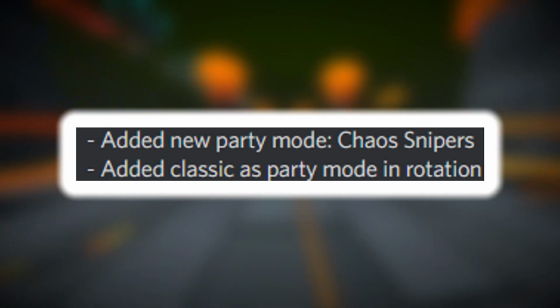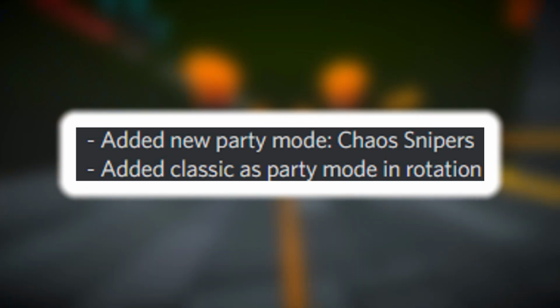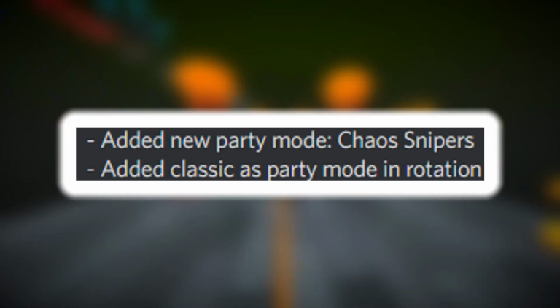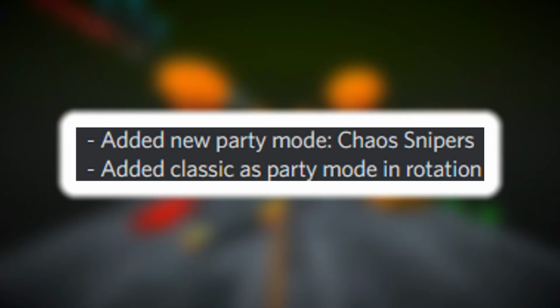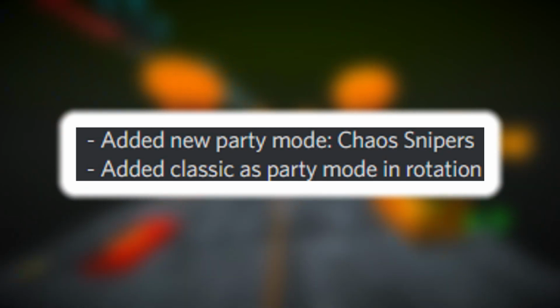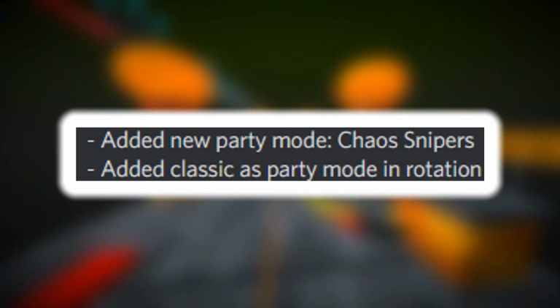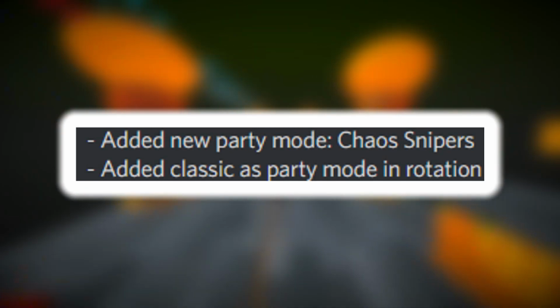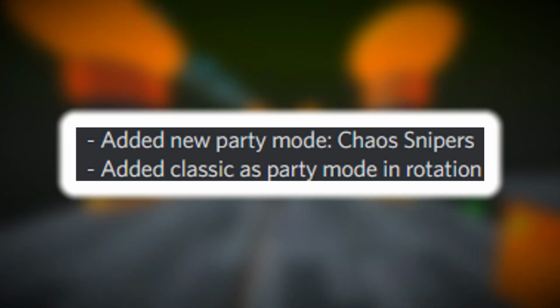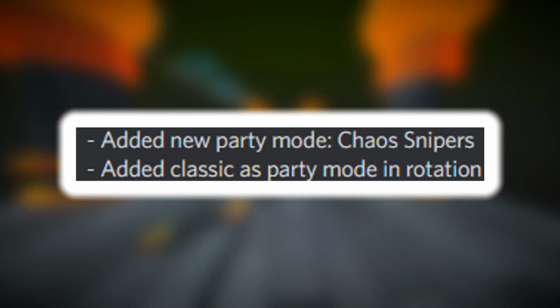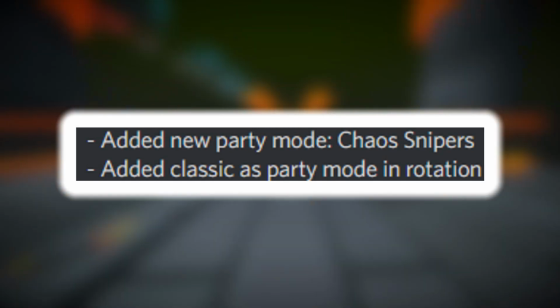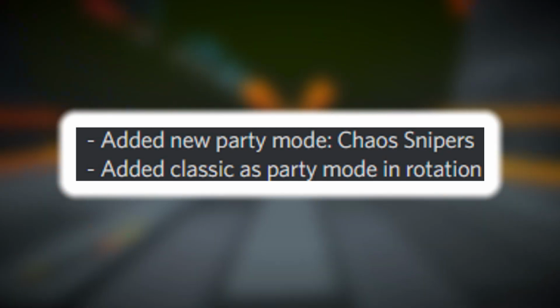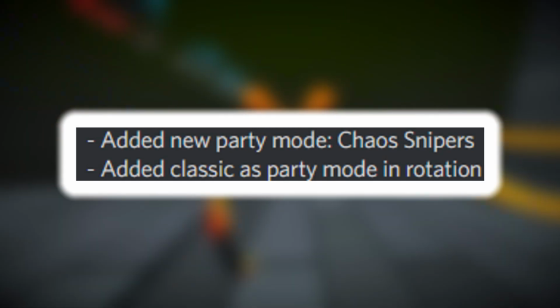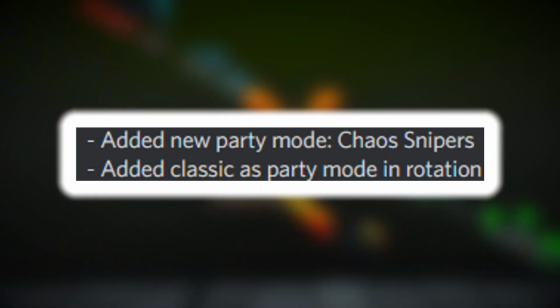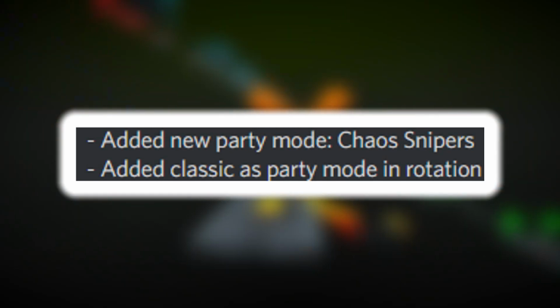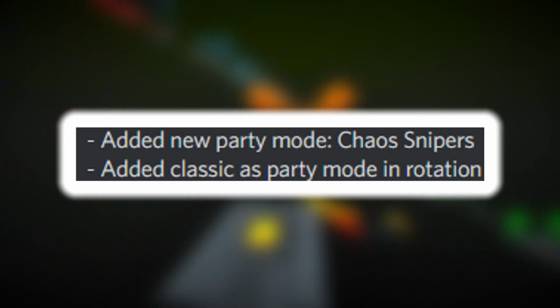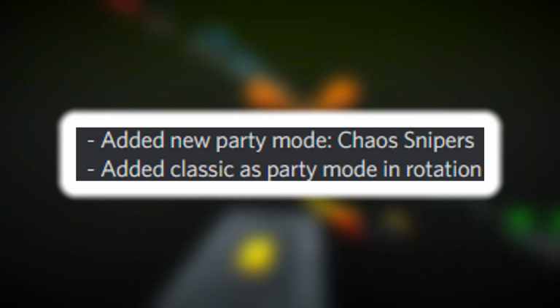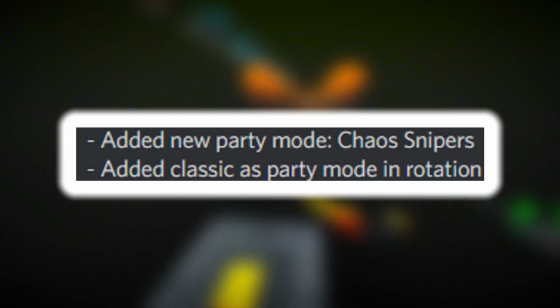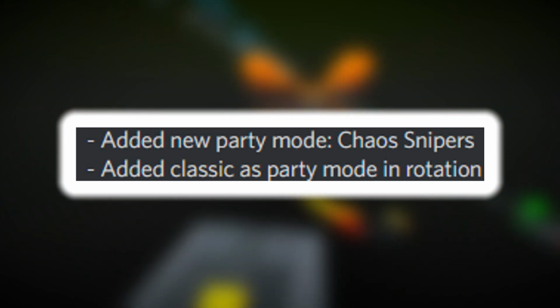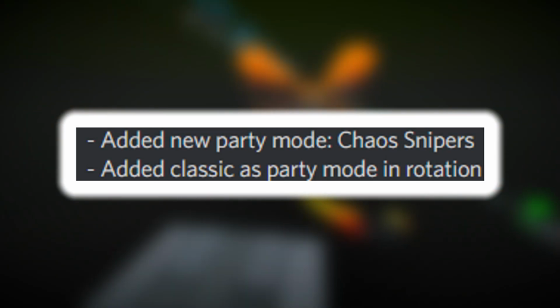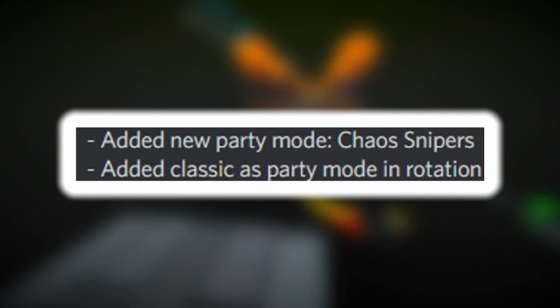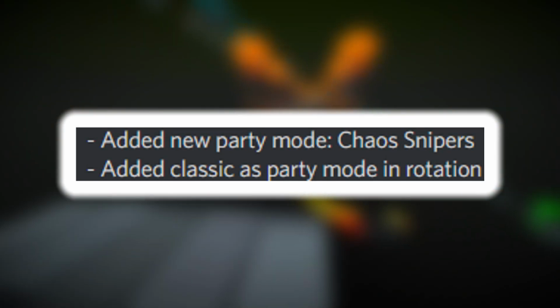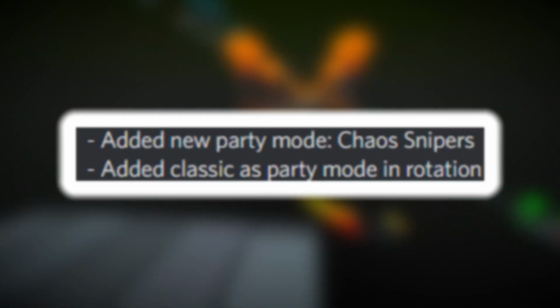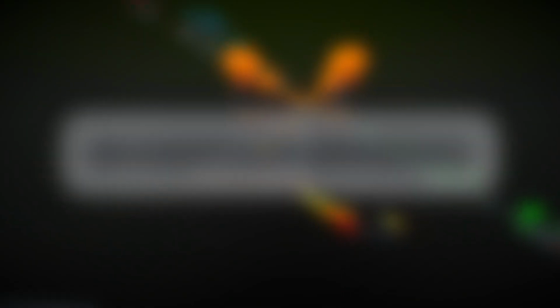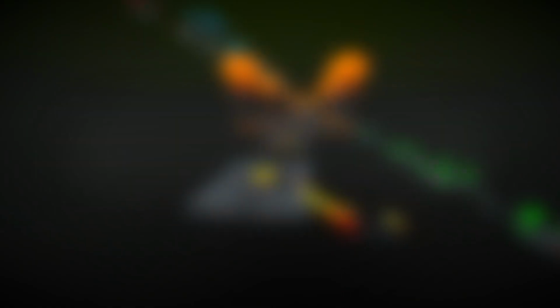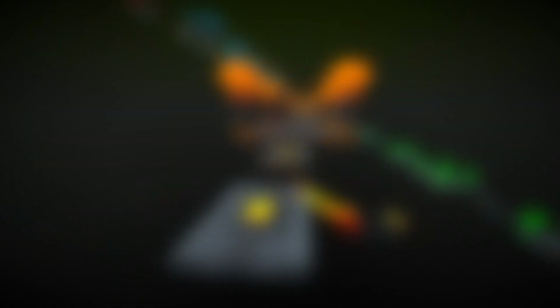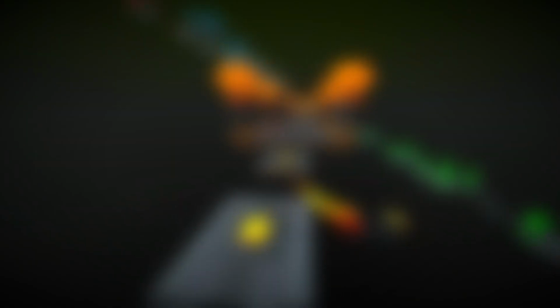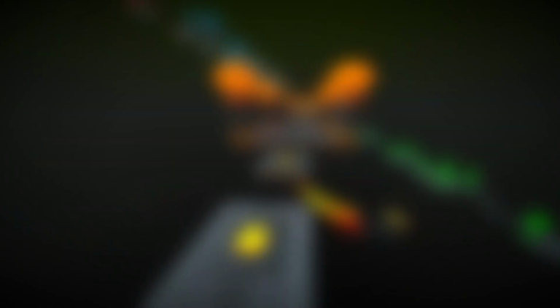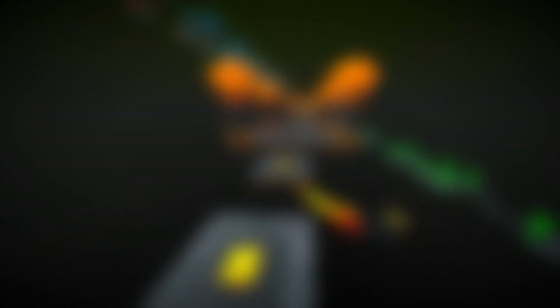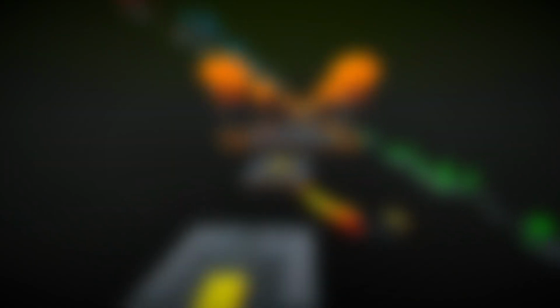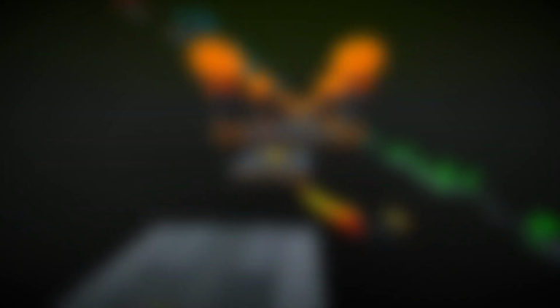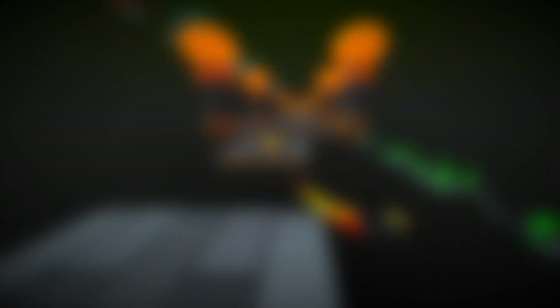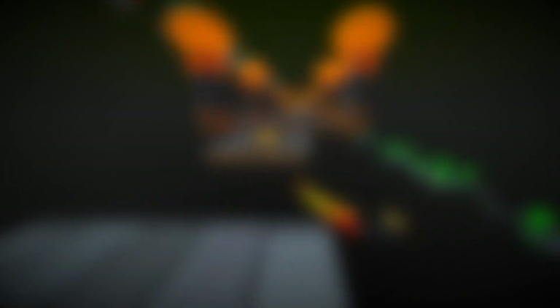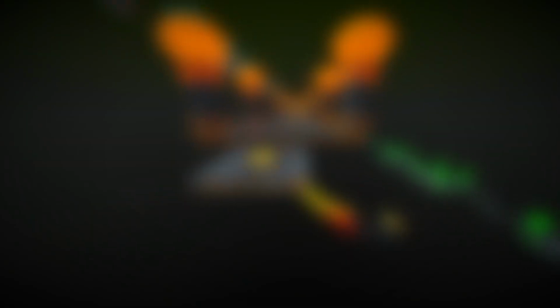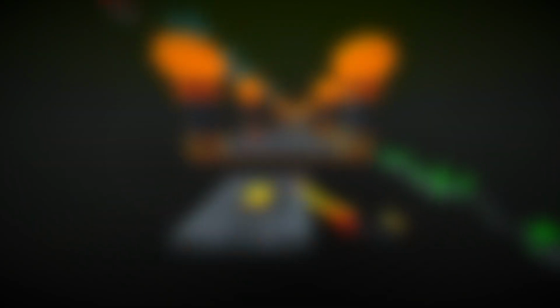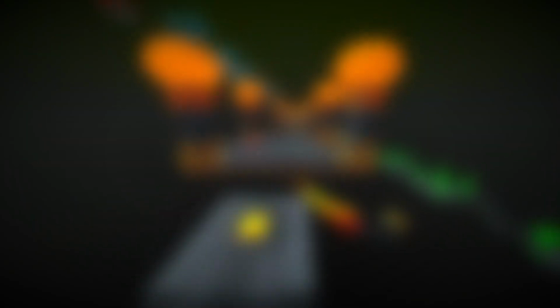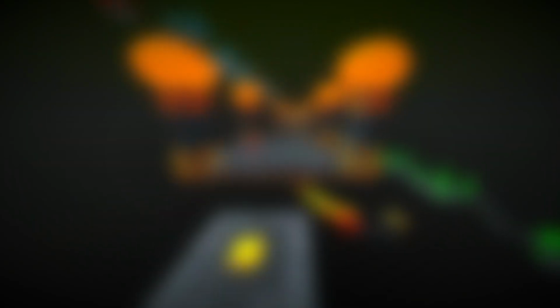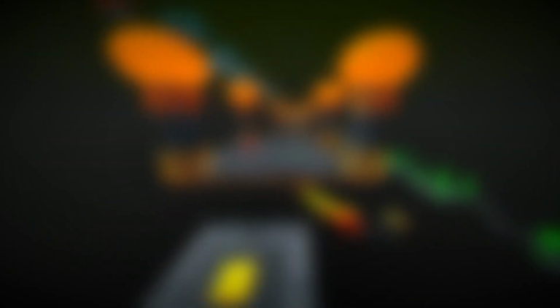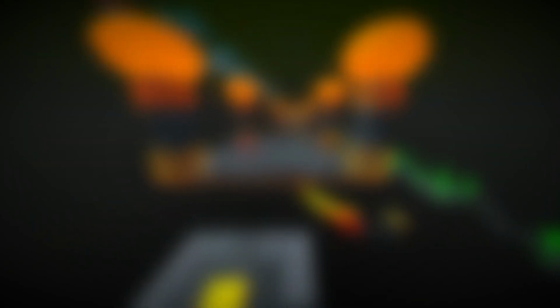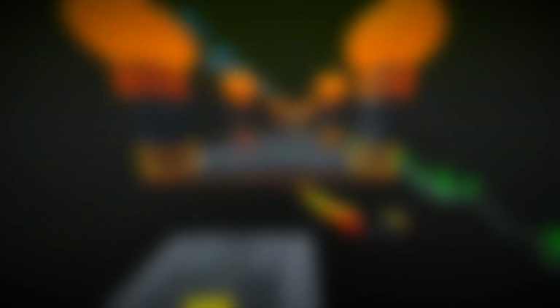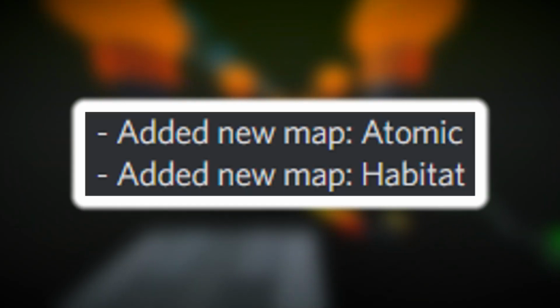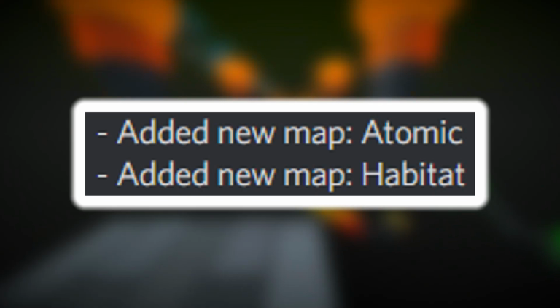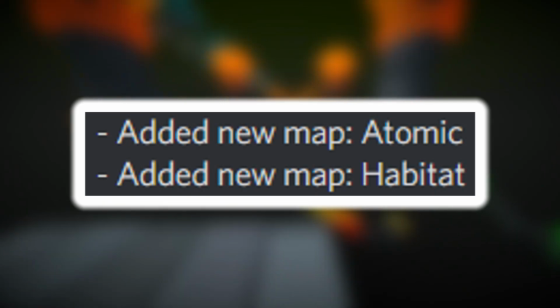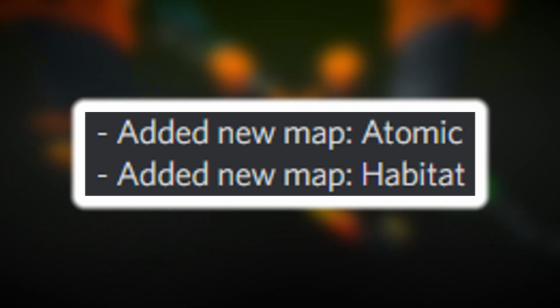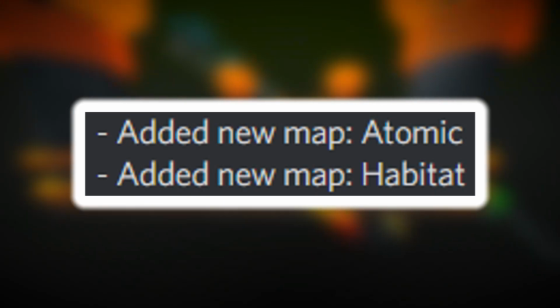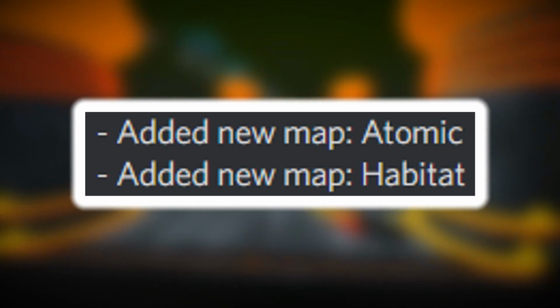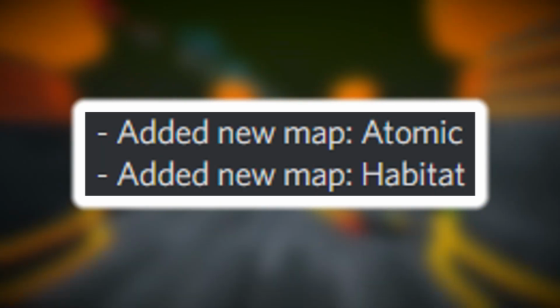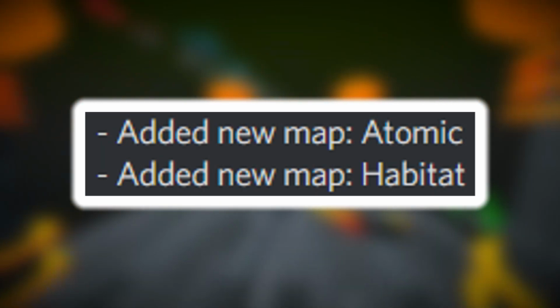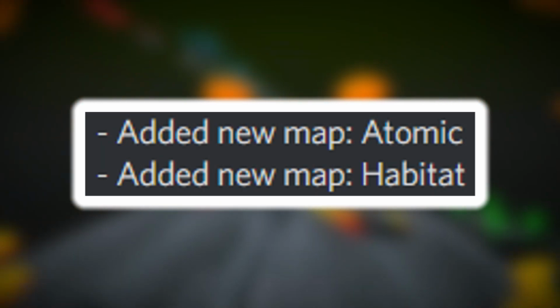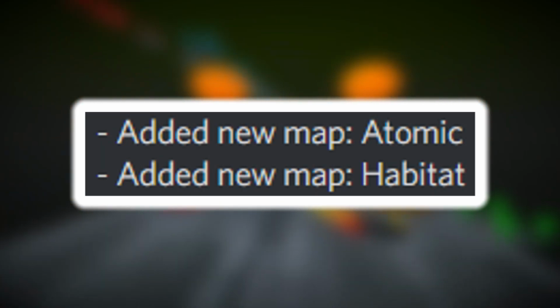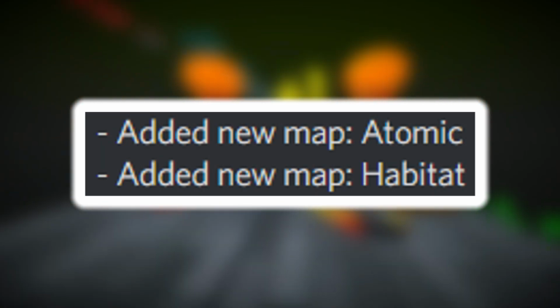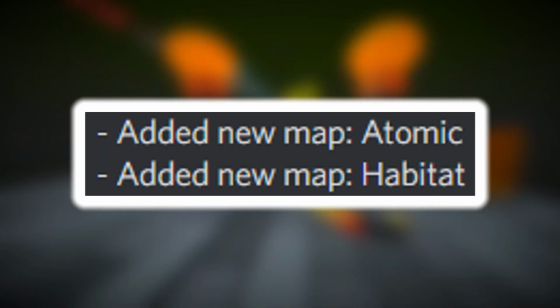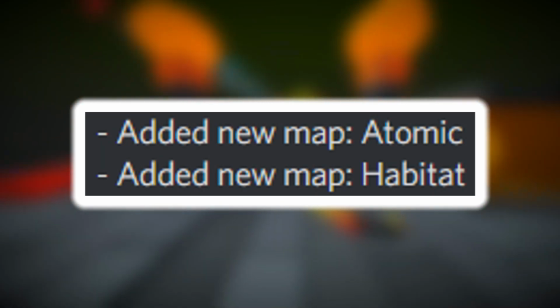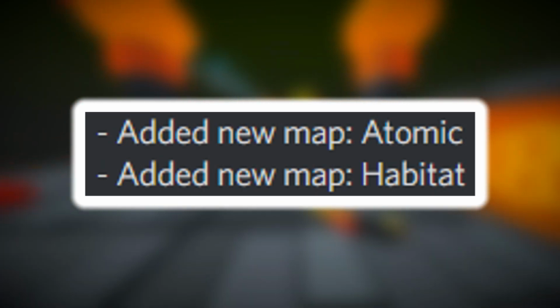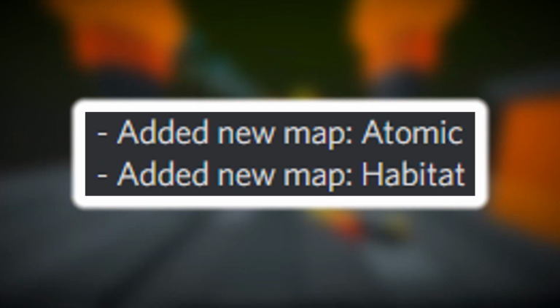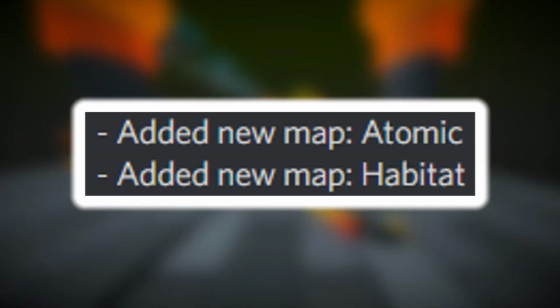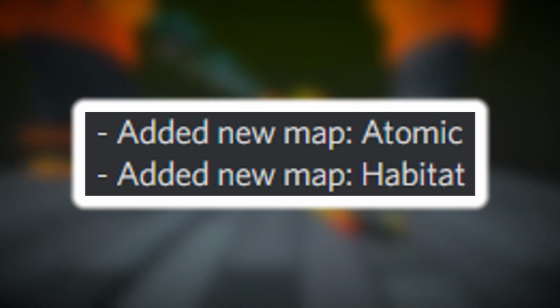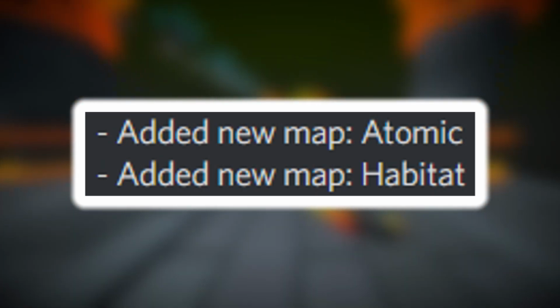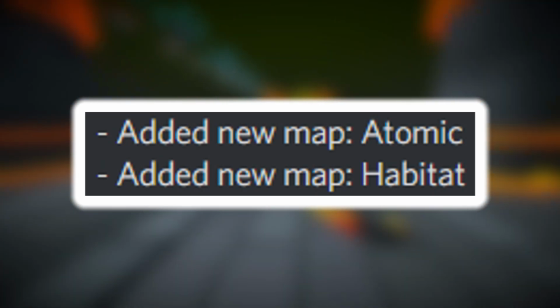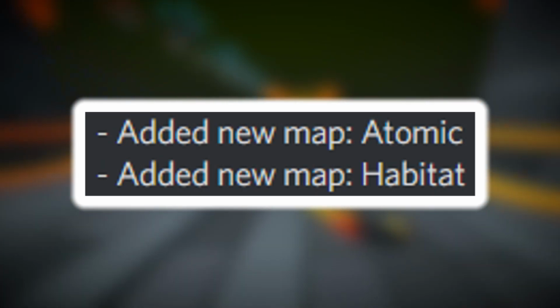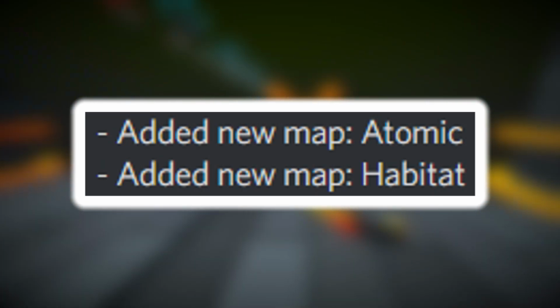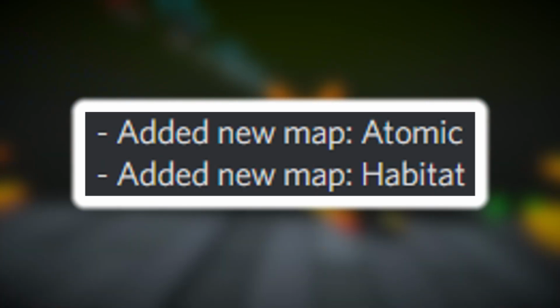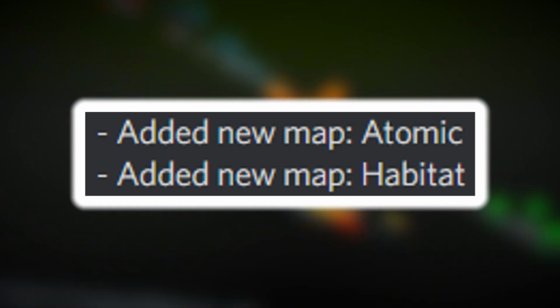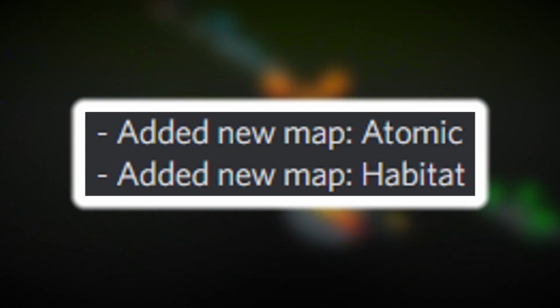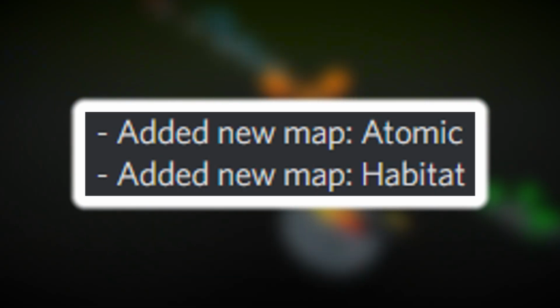They even changed pubs by releasing two new party modes: Chaos Snipers and Classic. Along with that, they actually added two new maps, Atomic and Habitat.